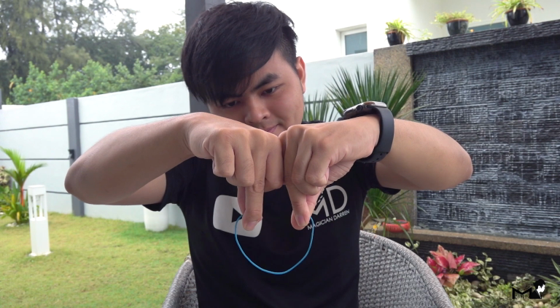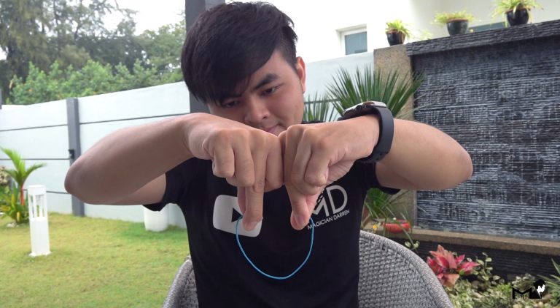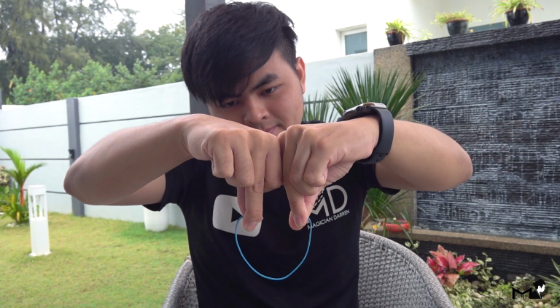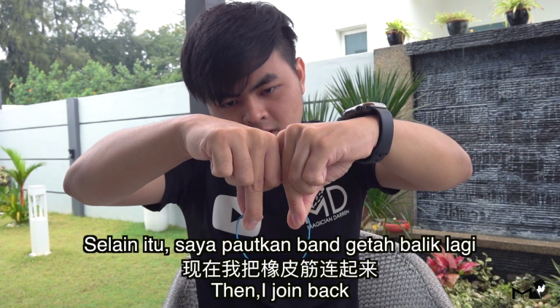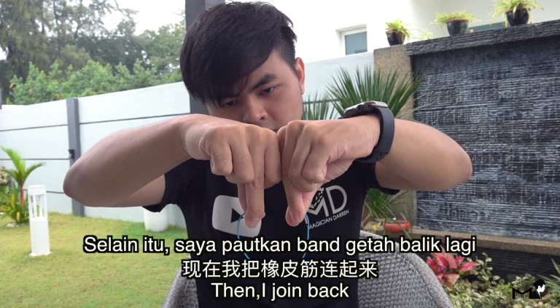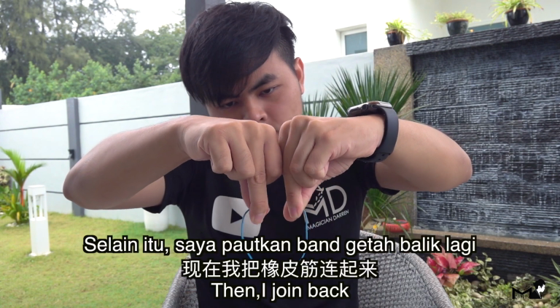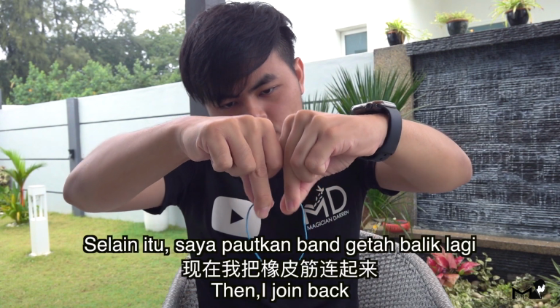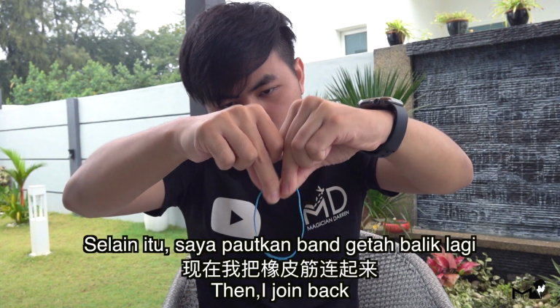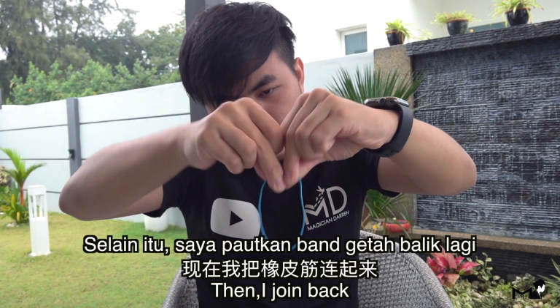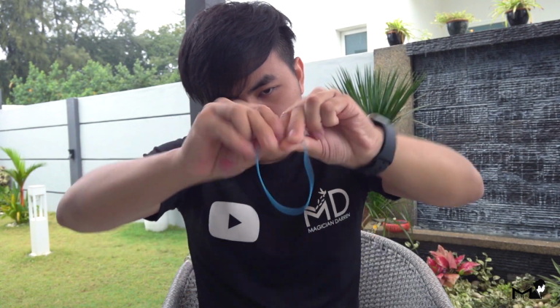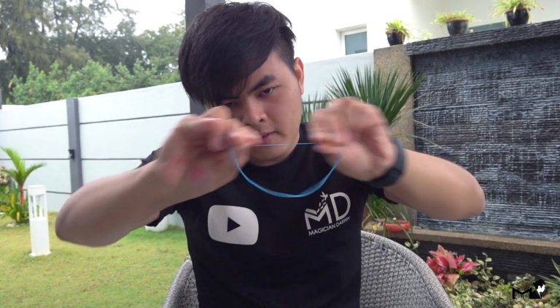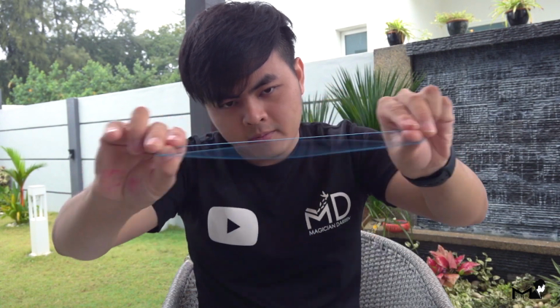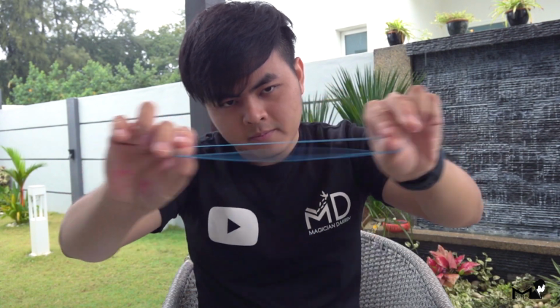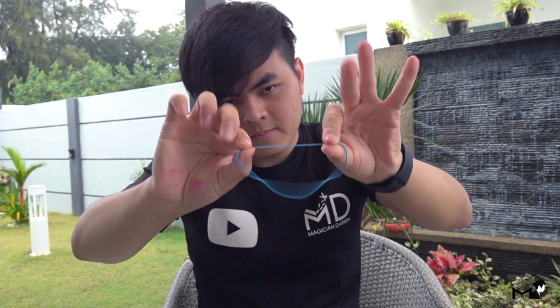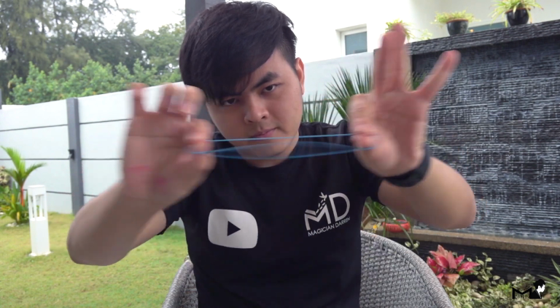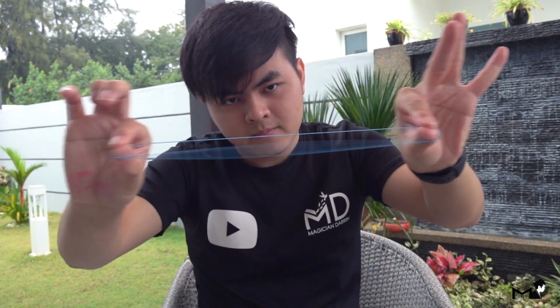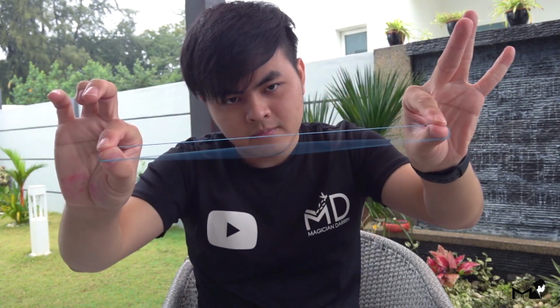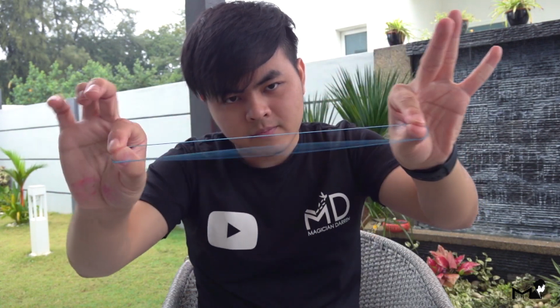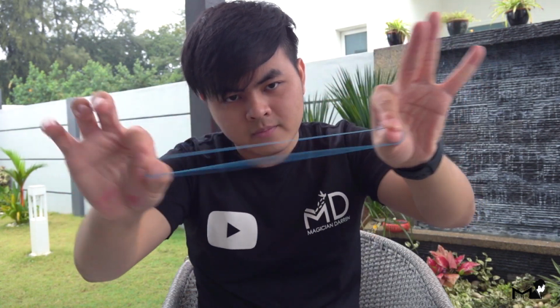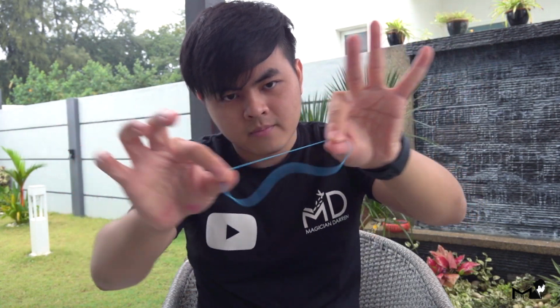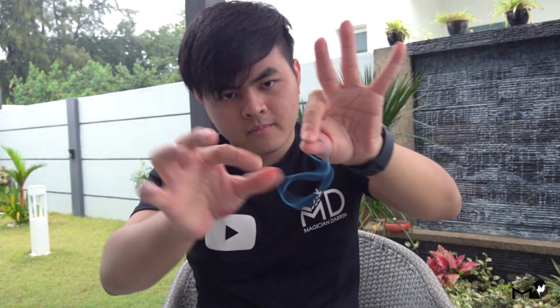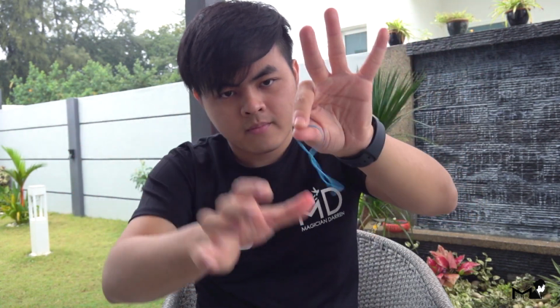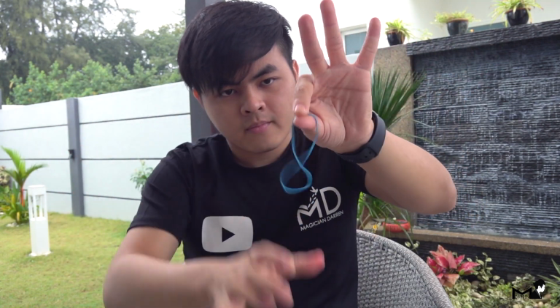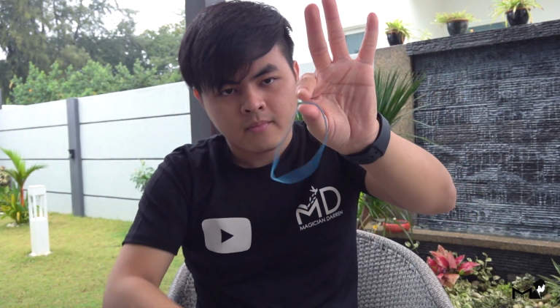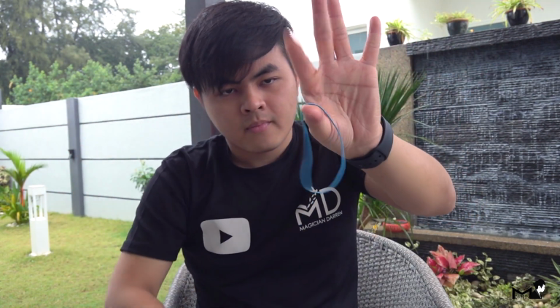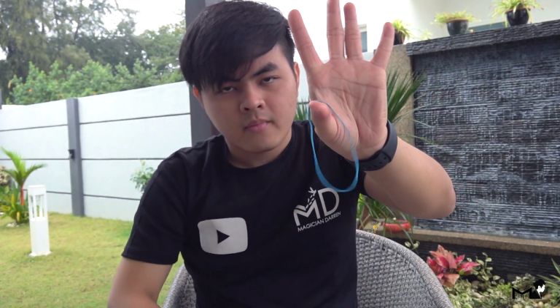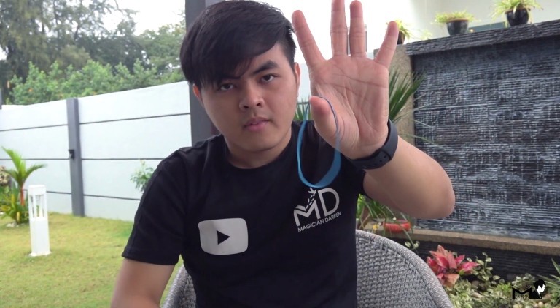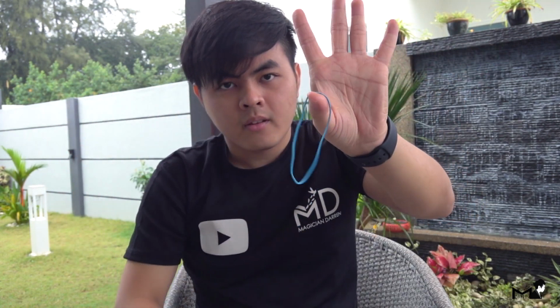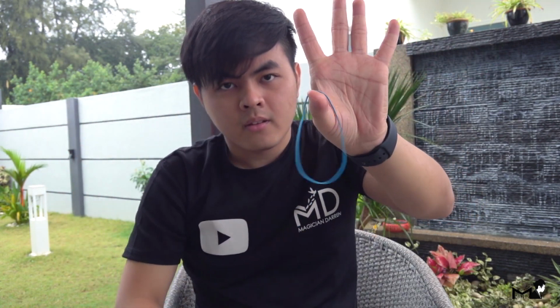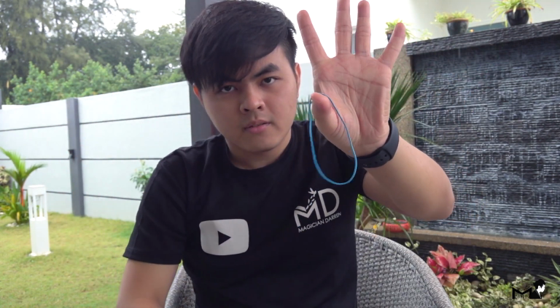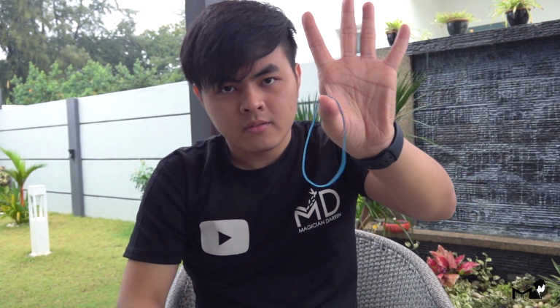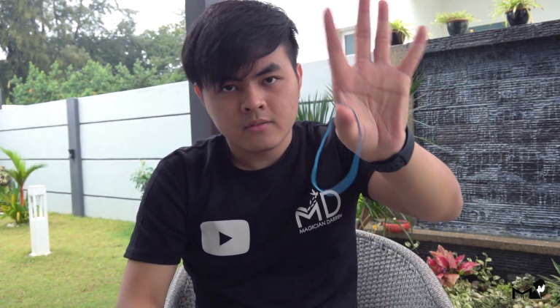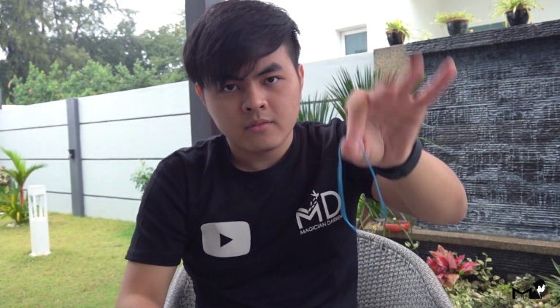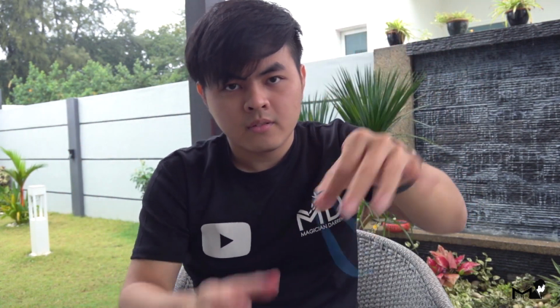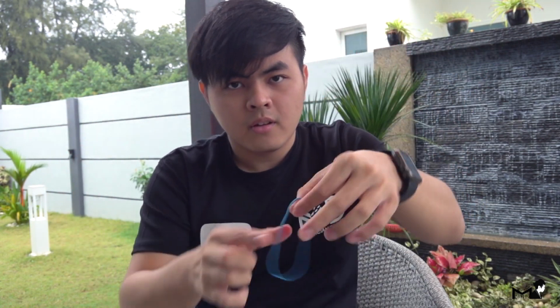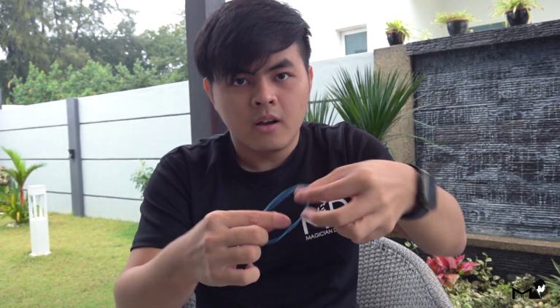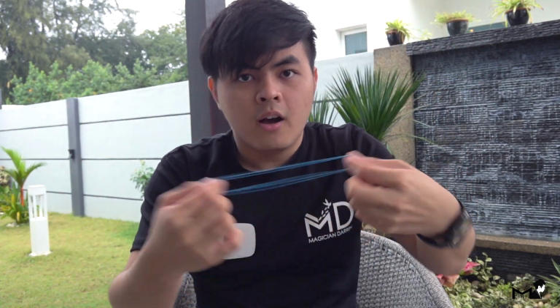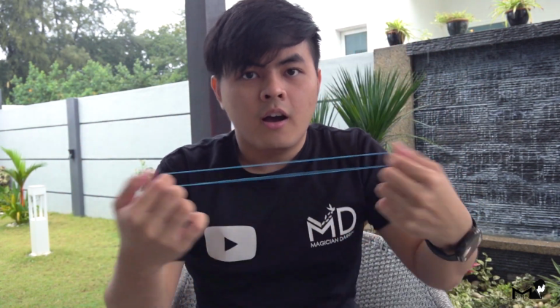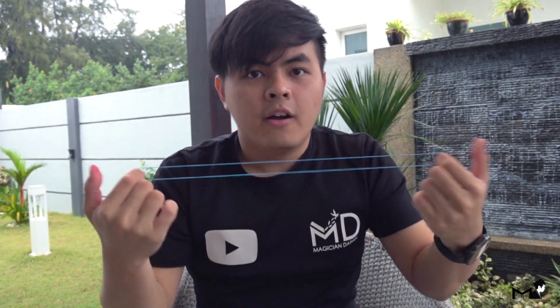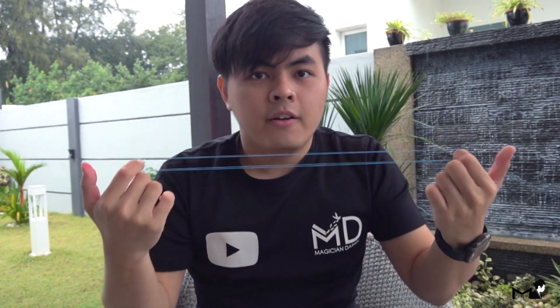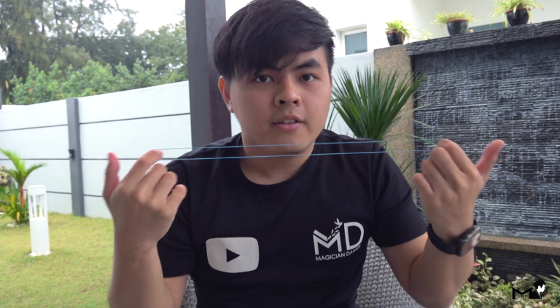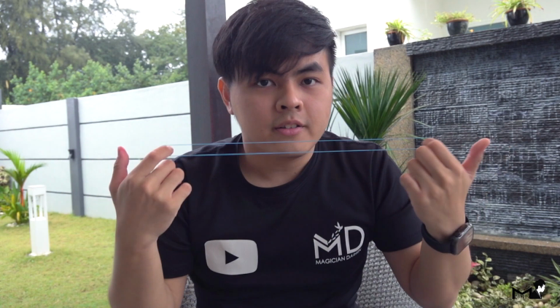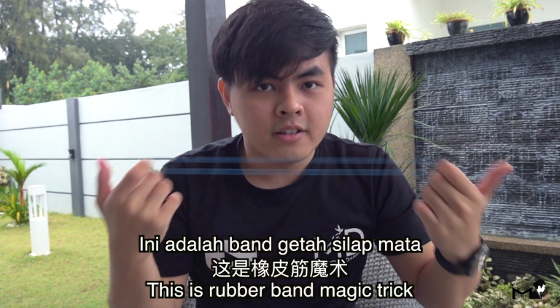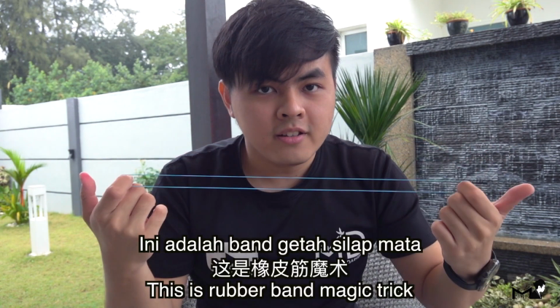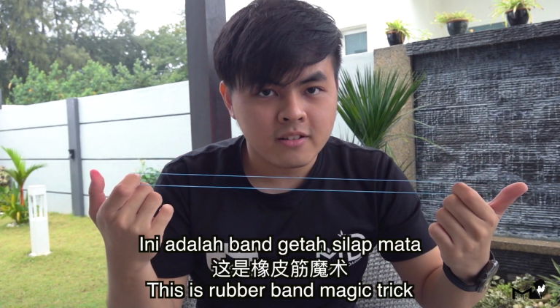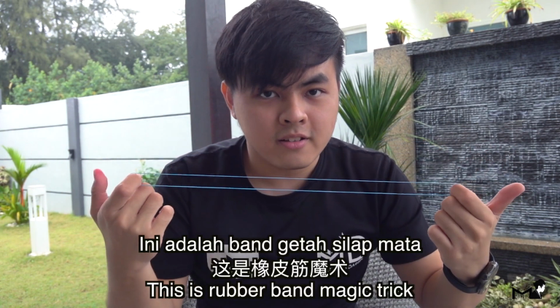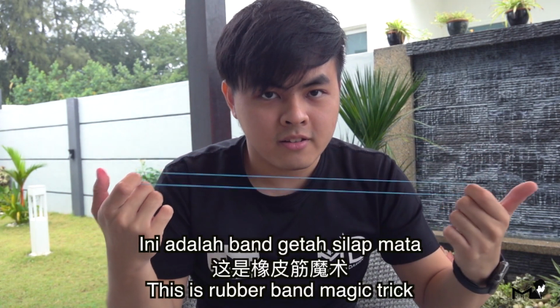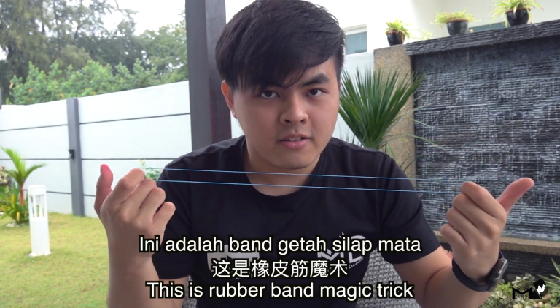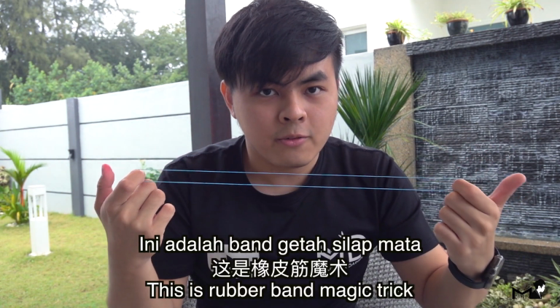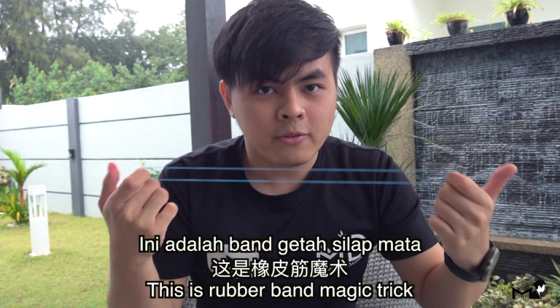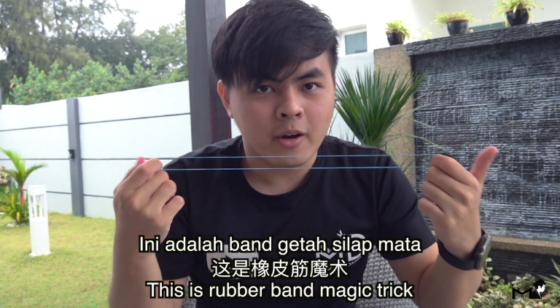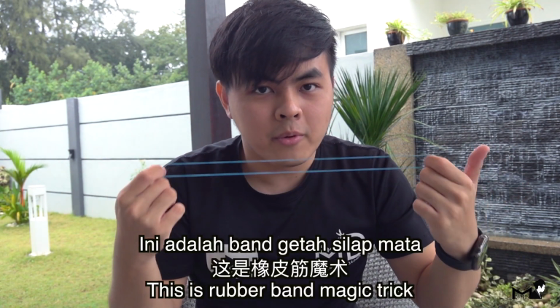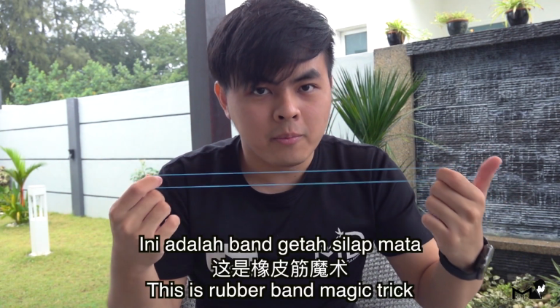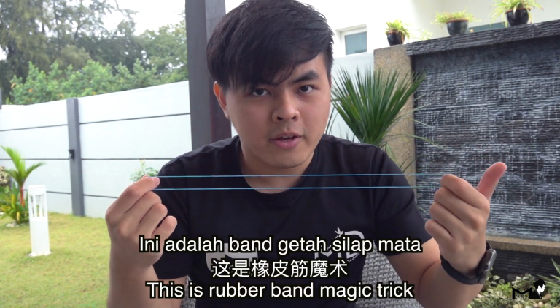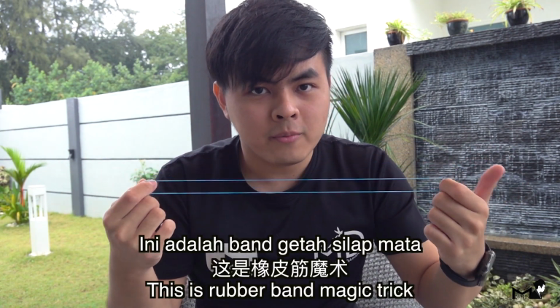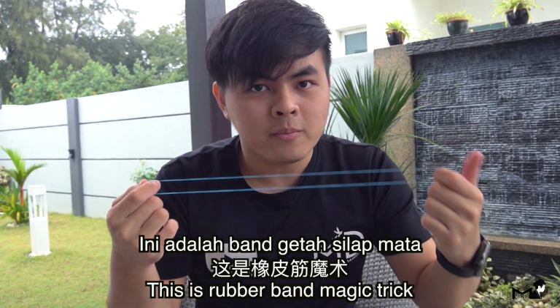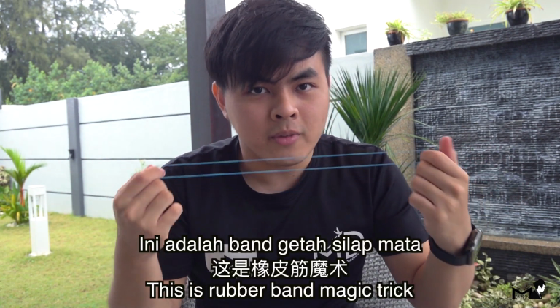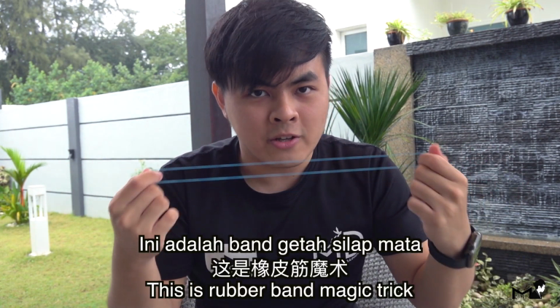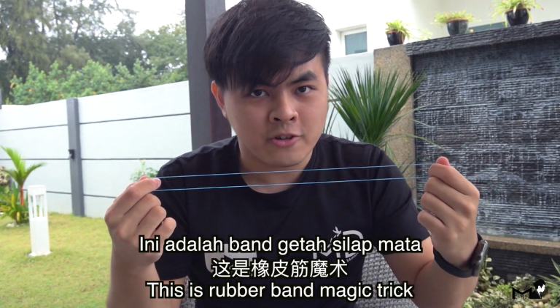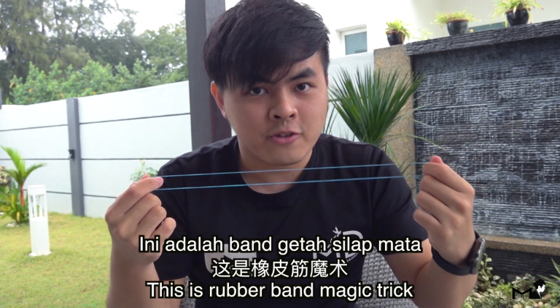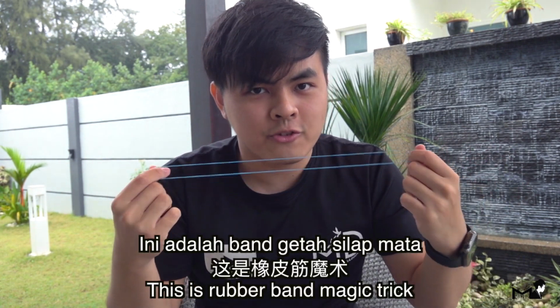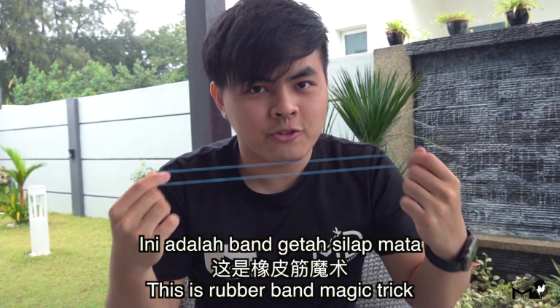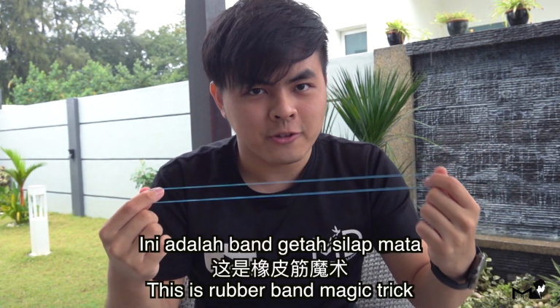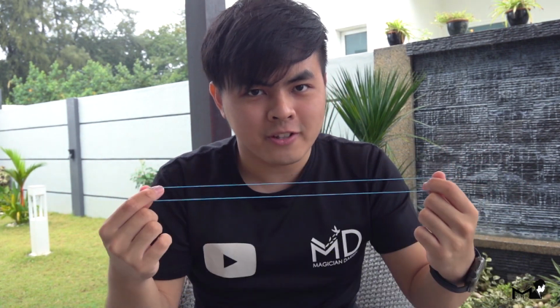And I join back. This is a rubber band magic trick.